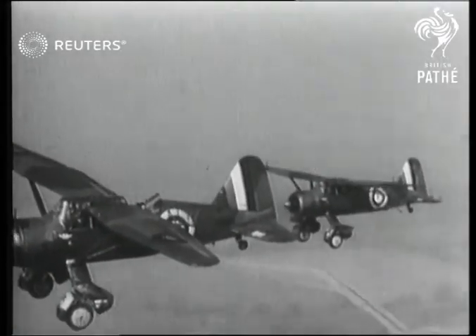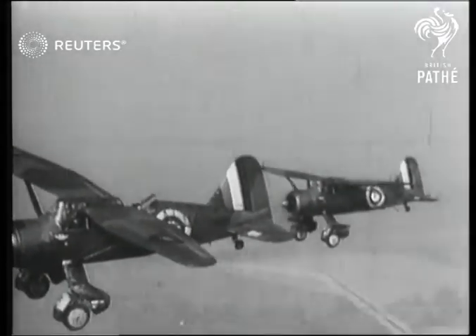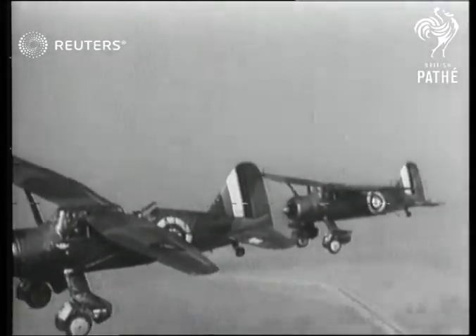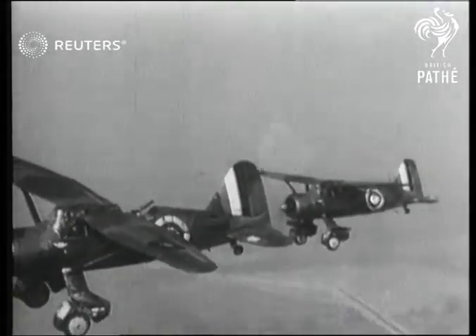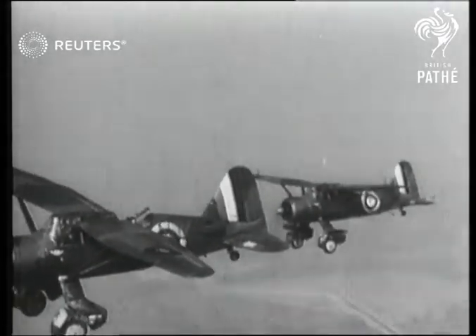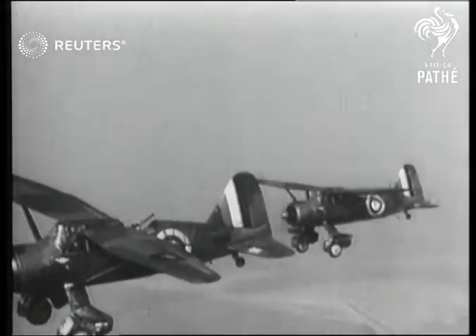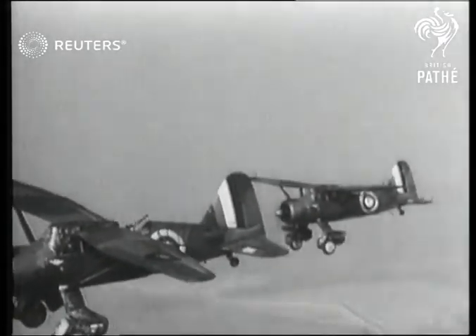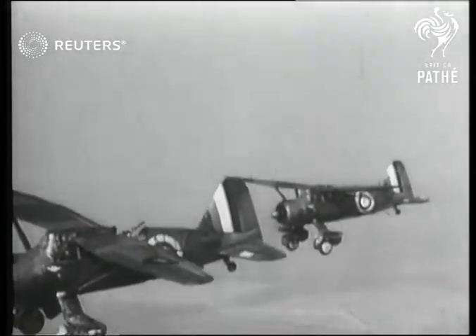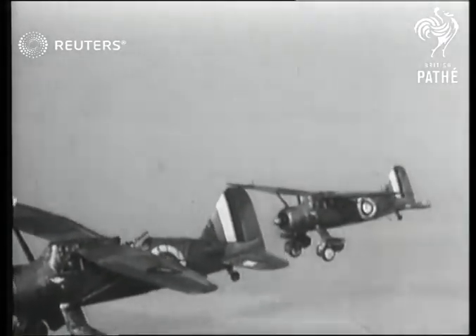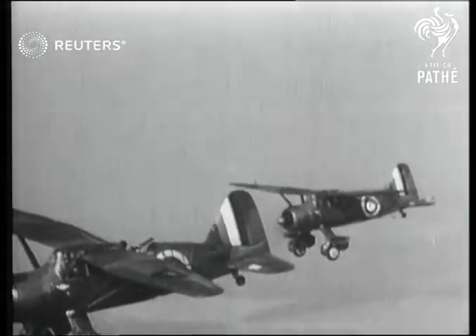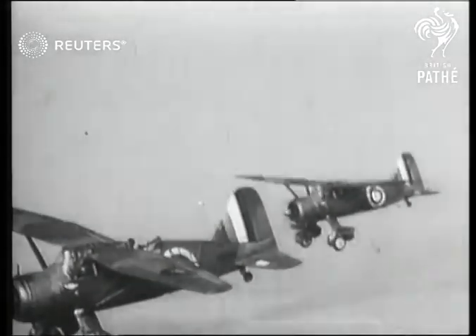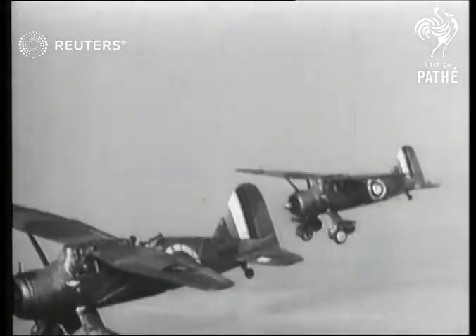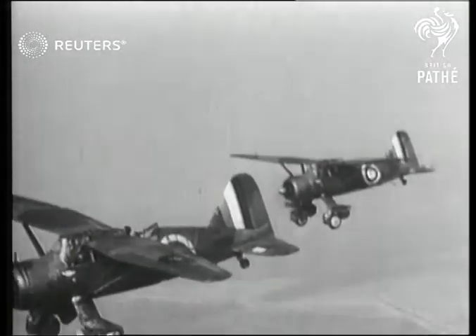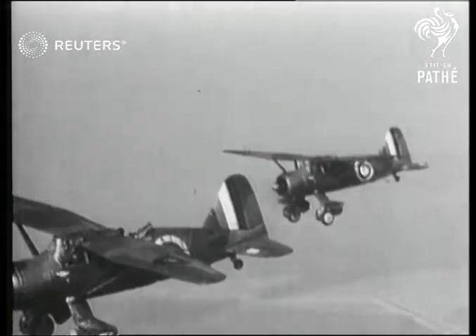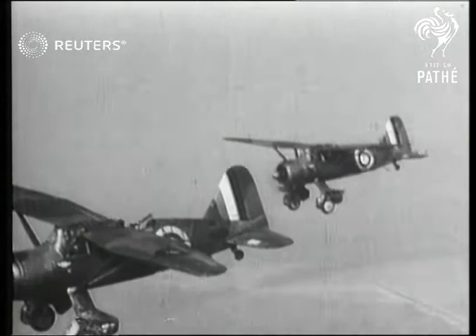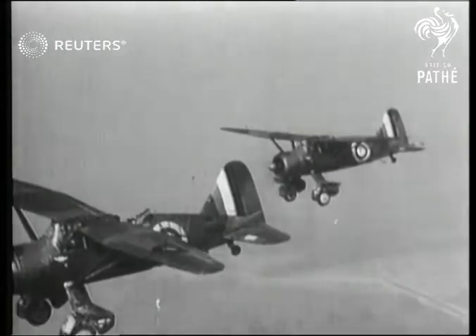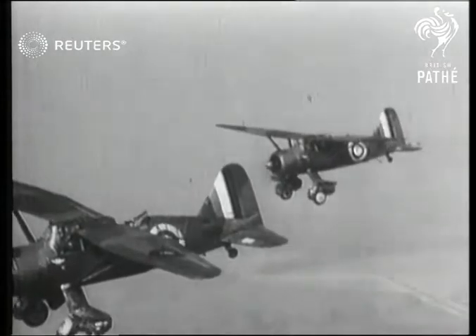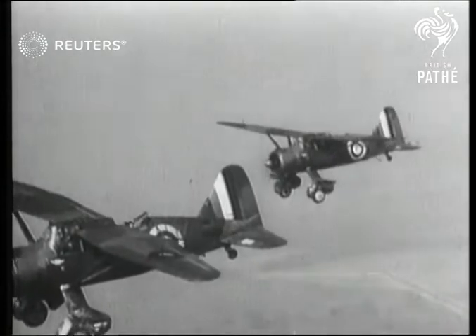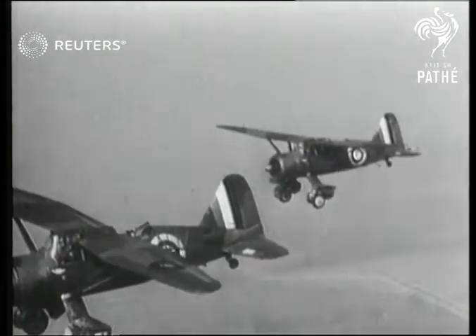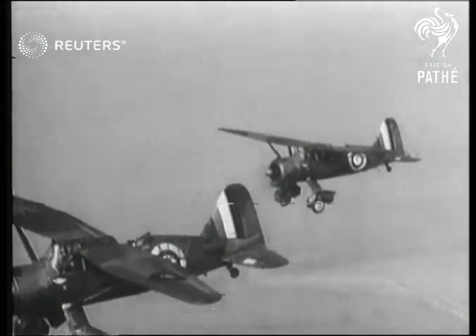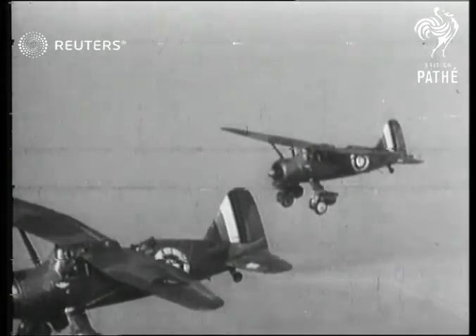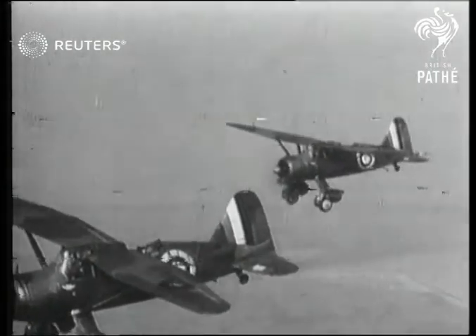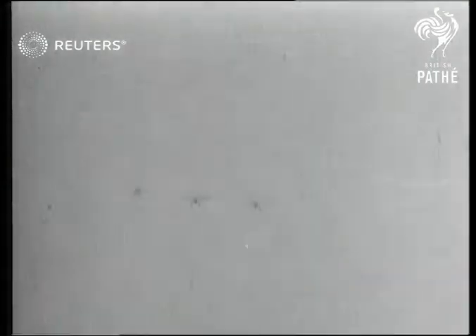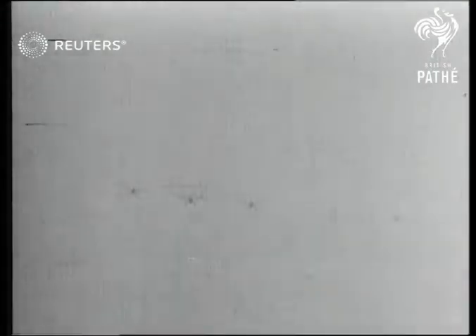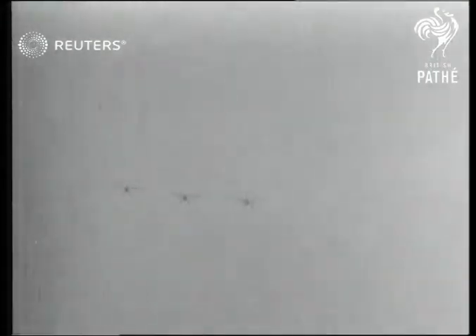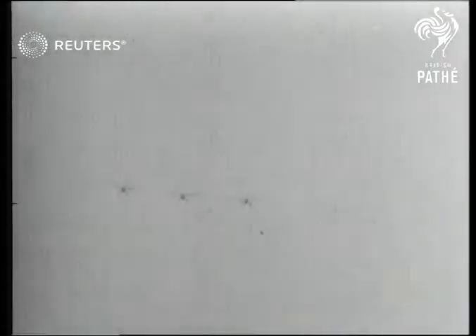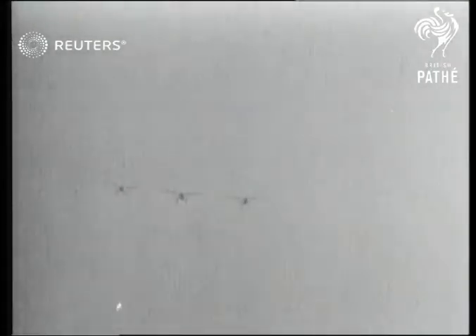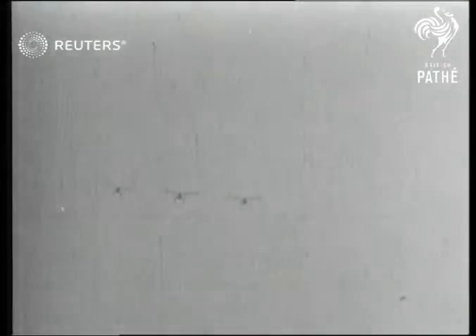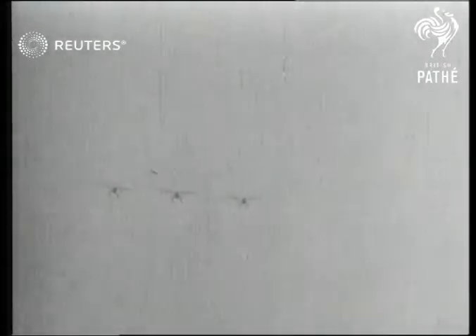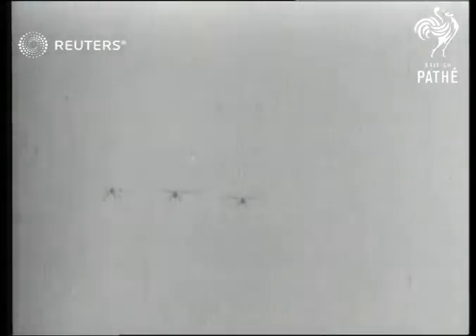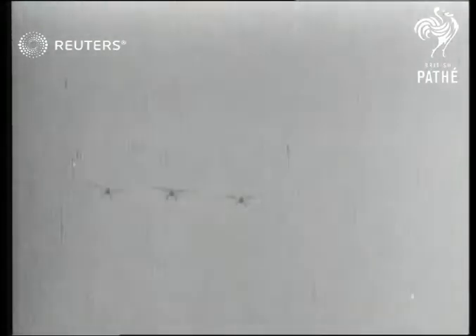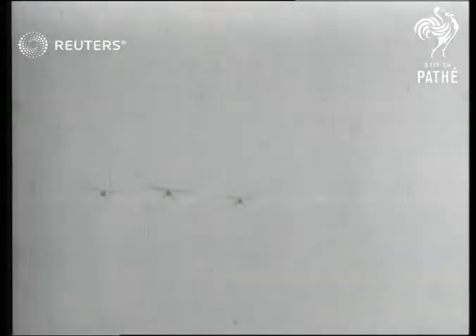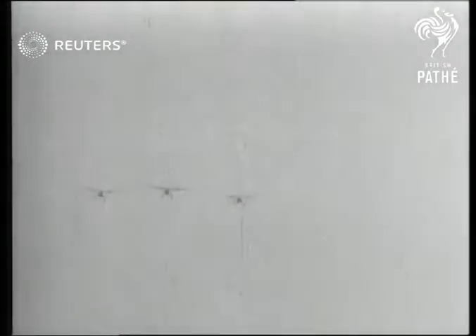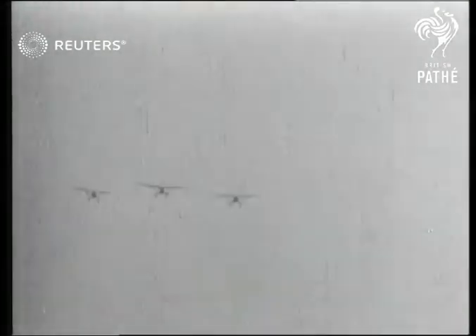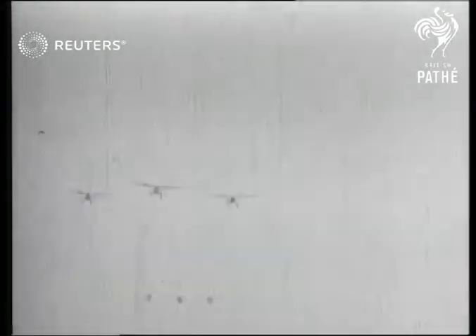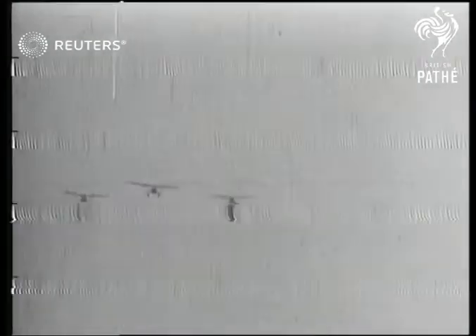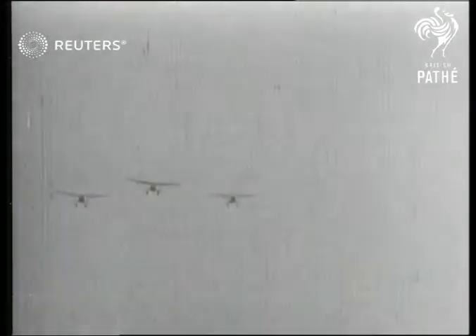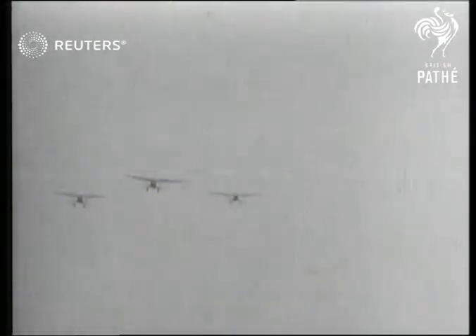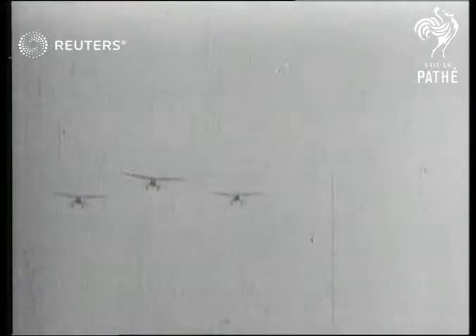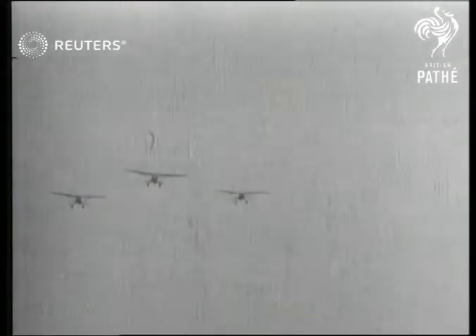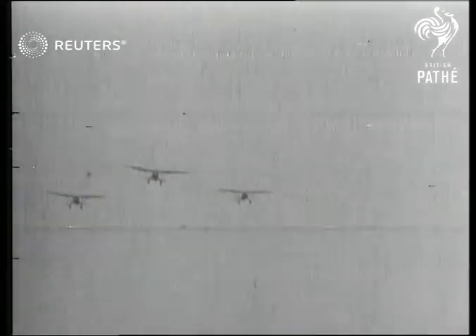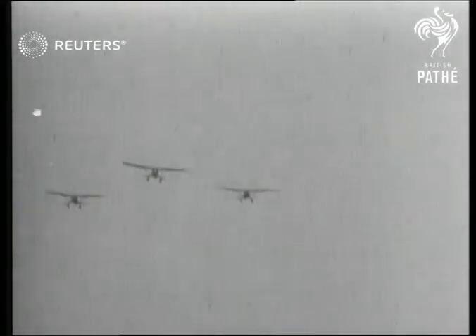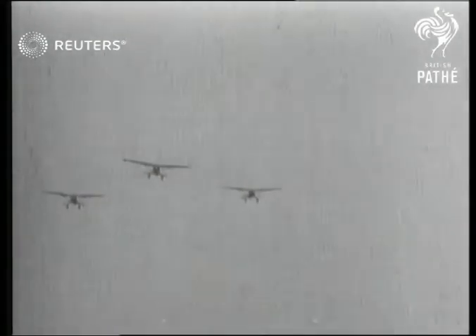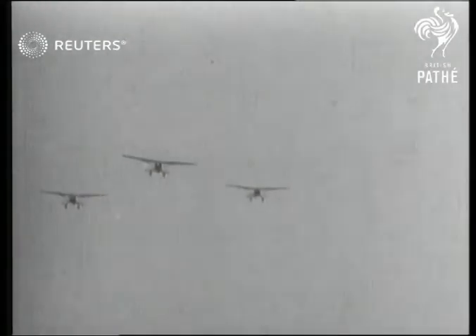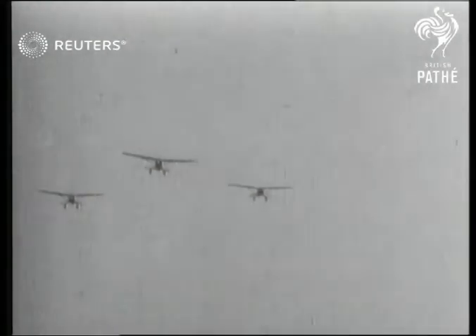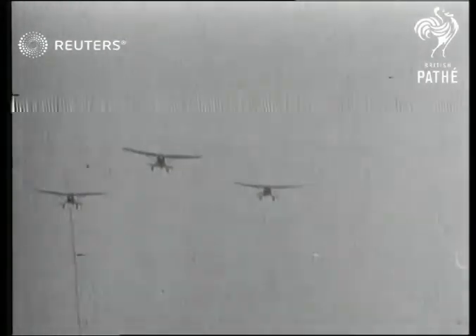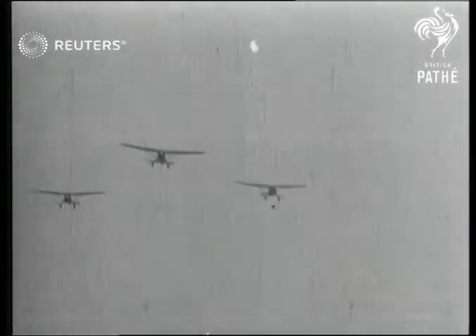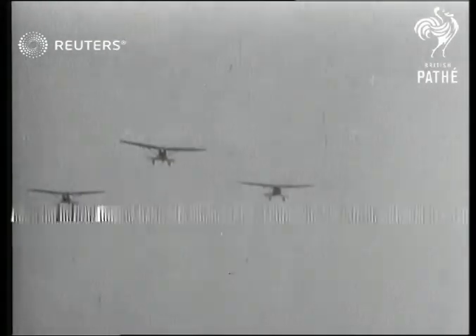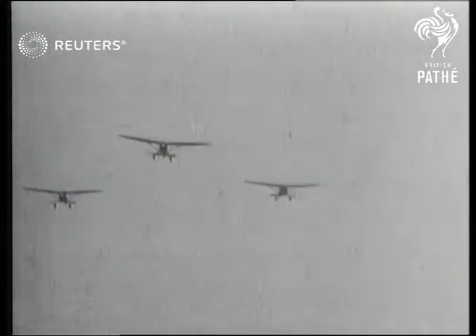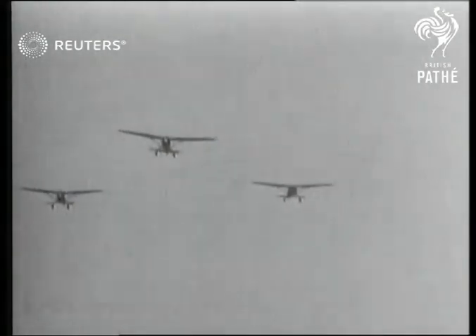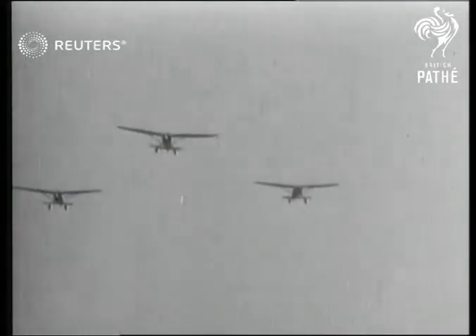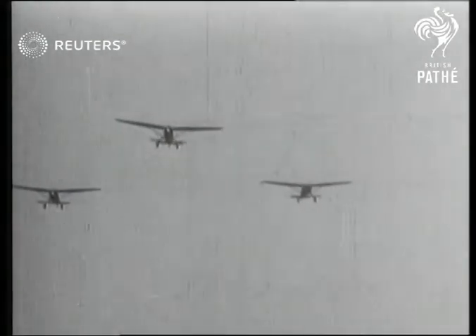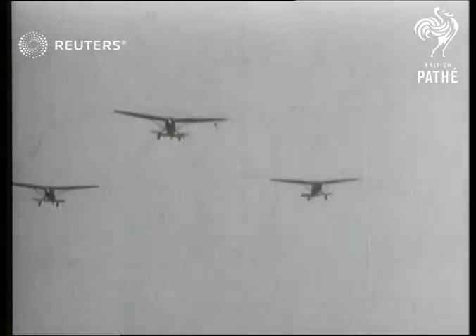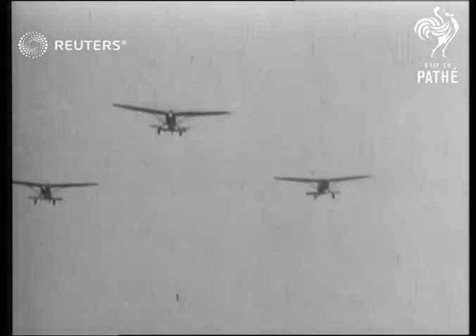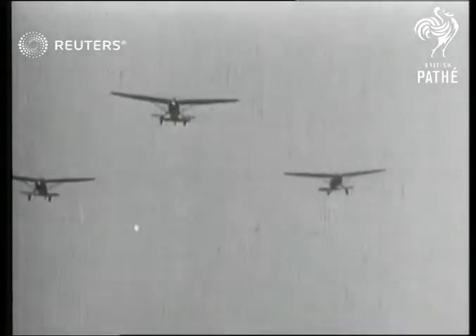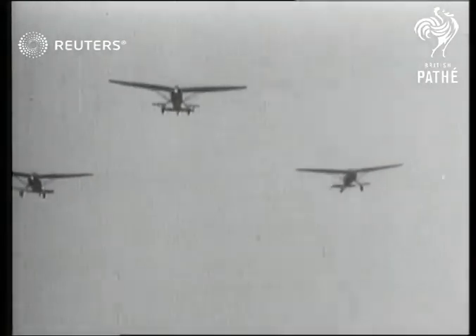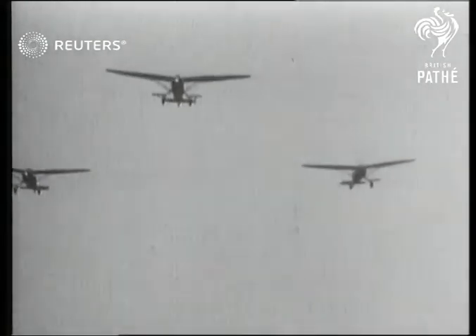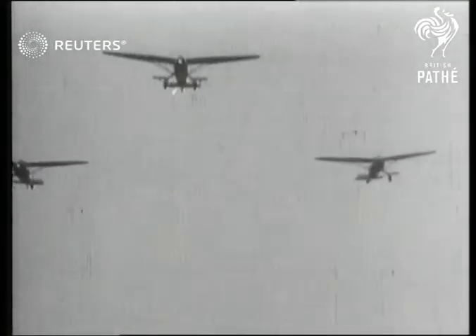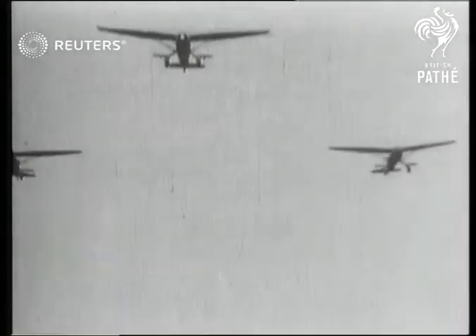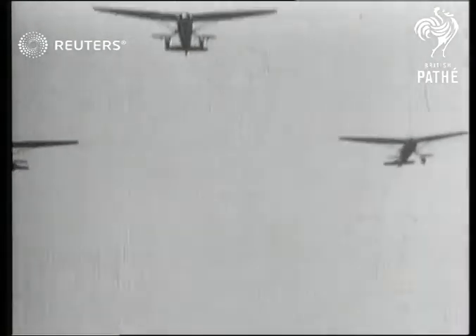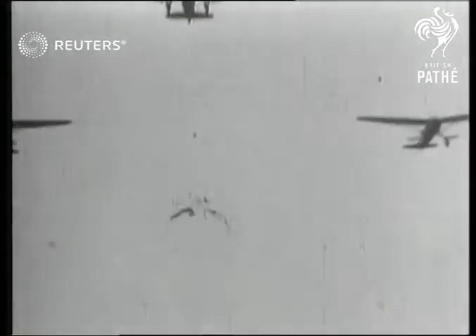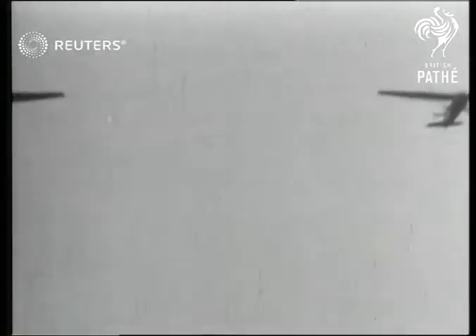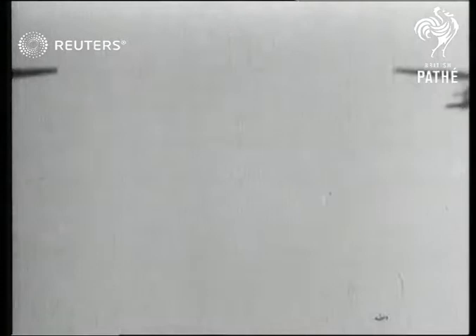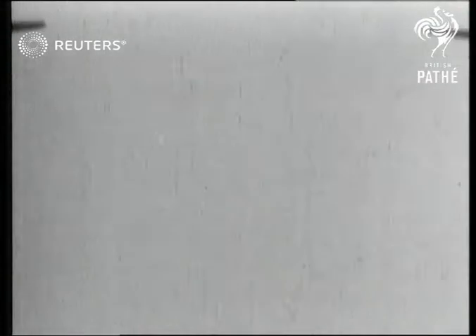They're used for reconnaissance and for dive-bombing and ground-strafing enemy troops before the army attacks. They have speed and they can turn like a turntable.